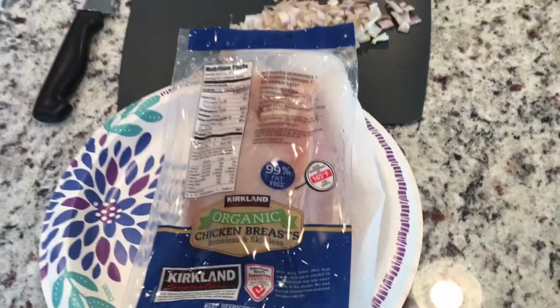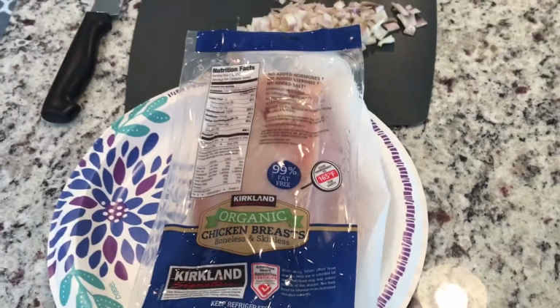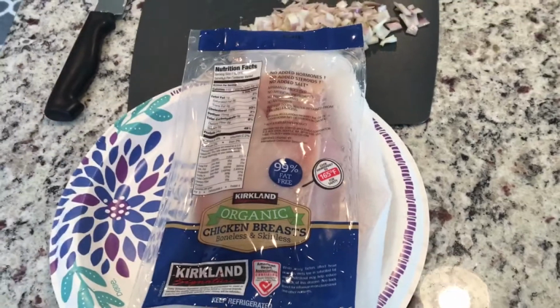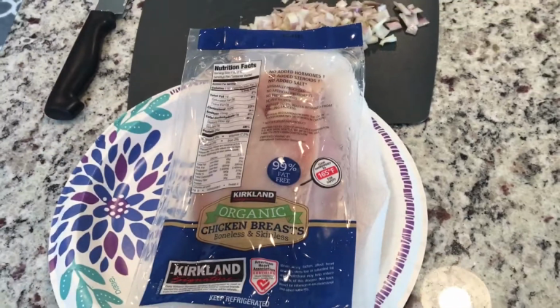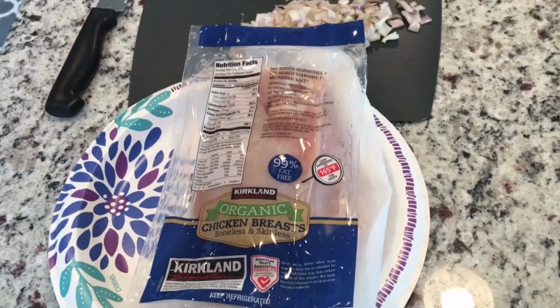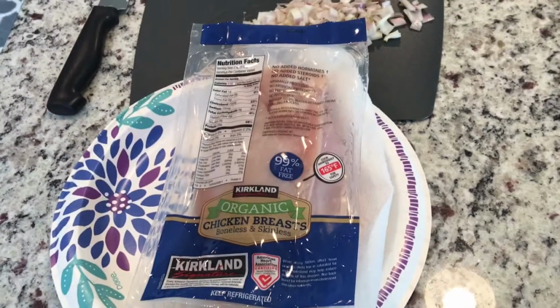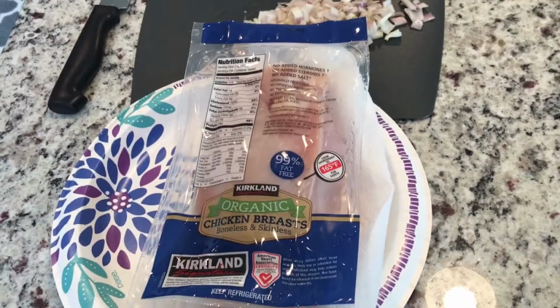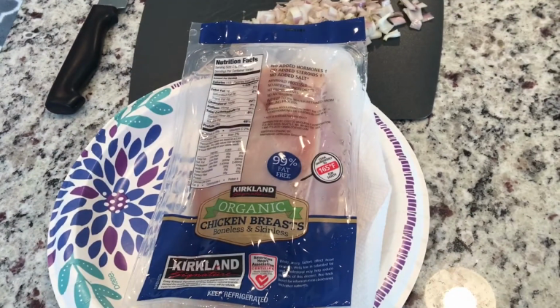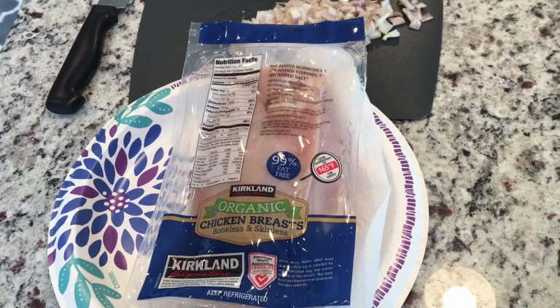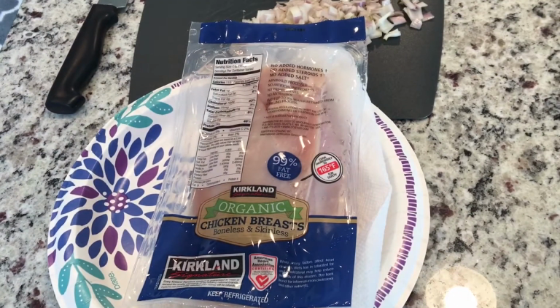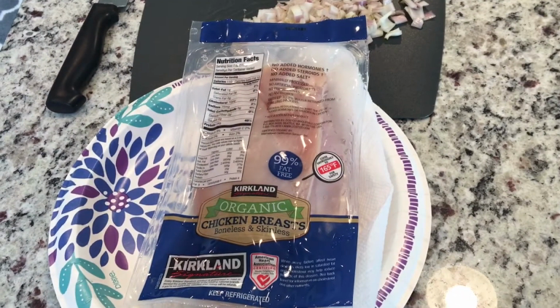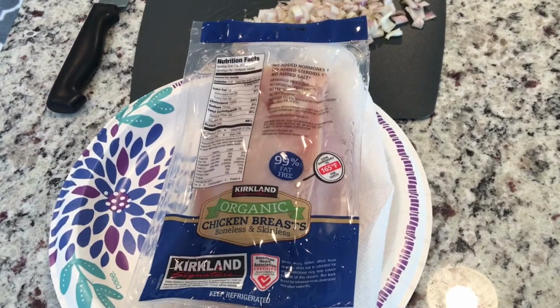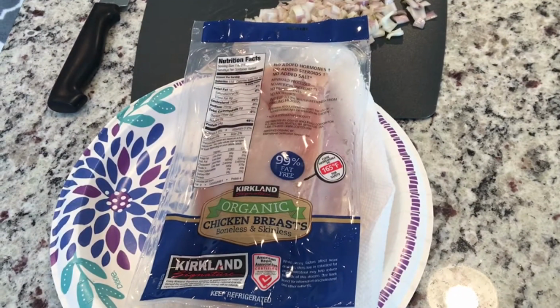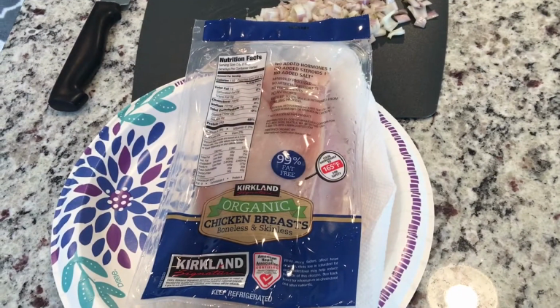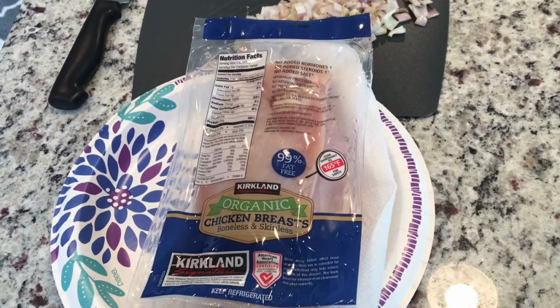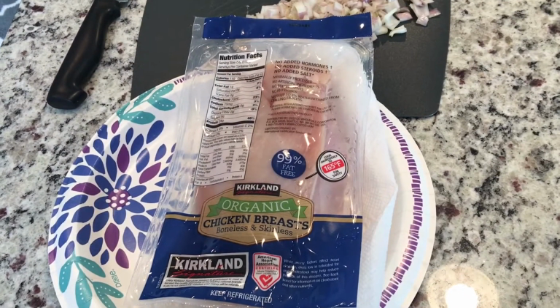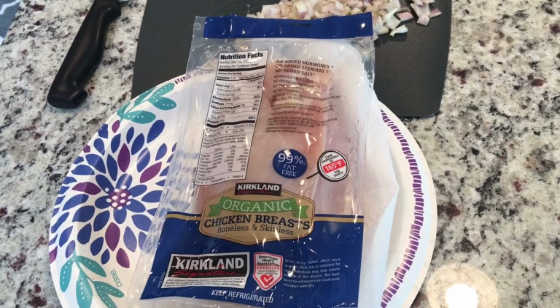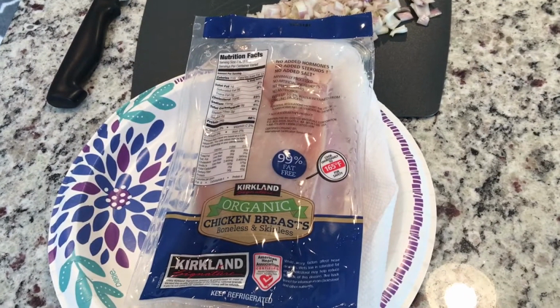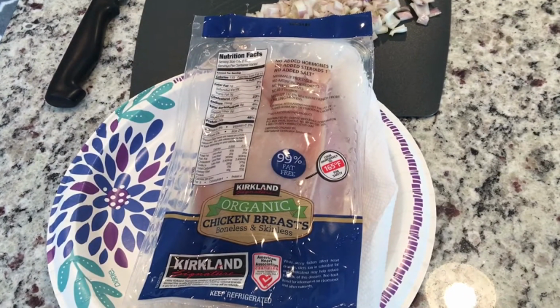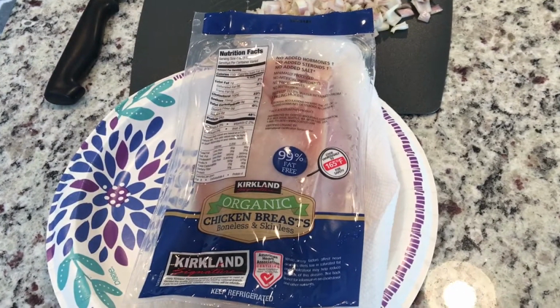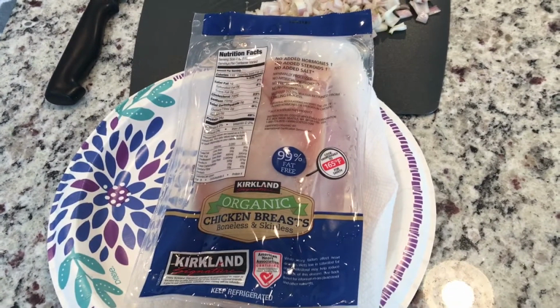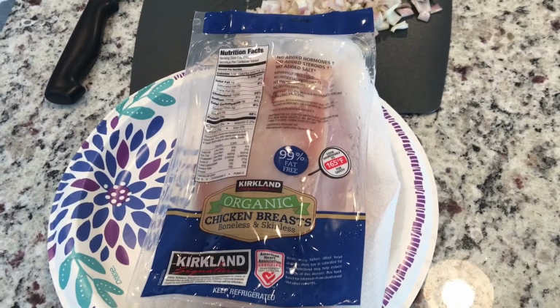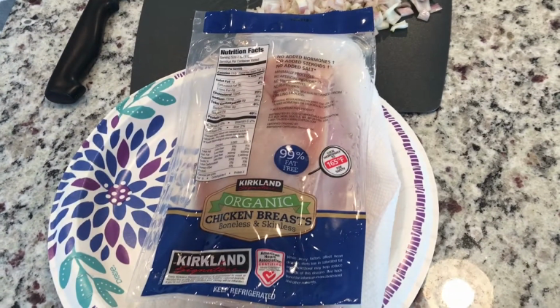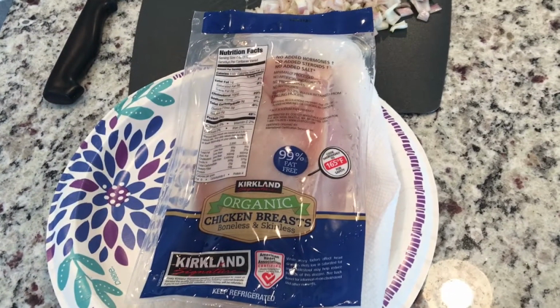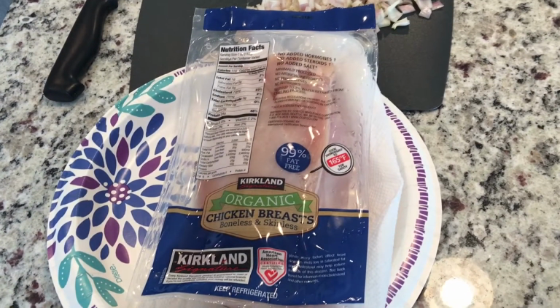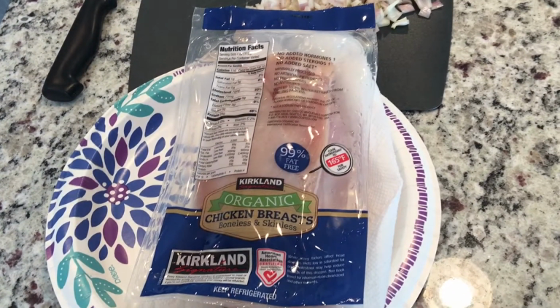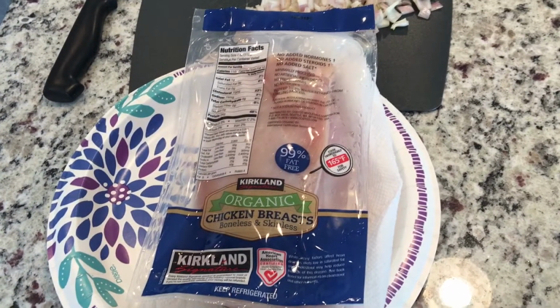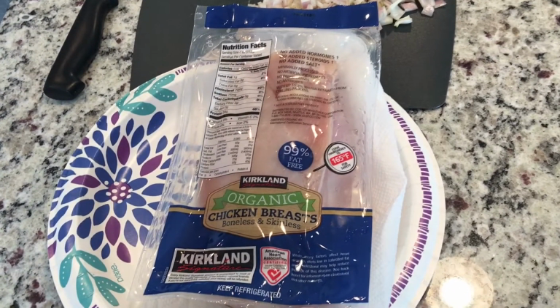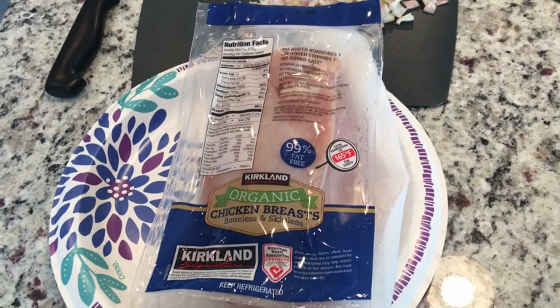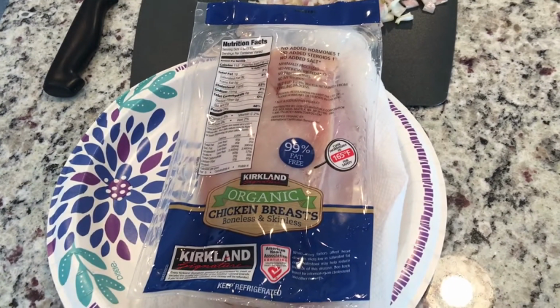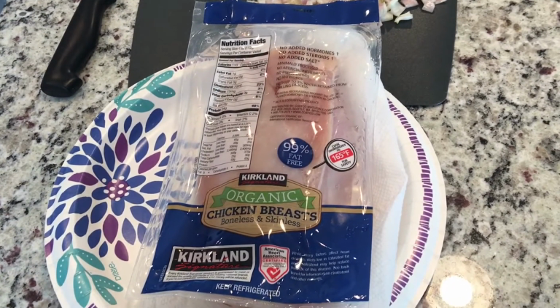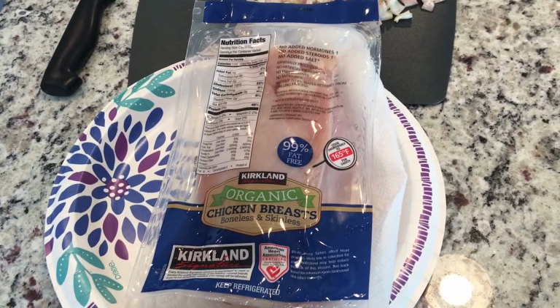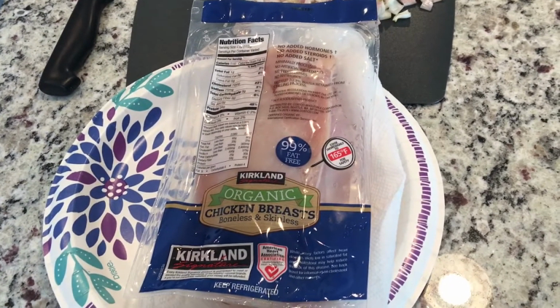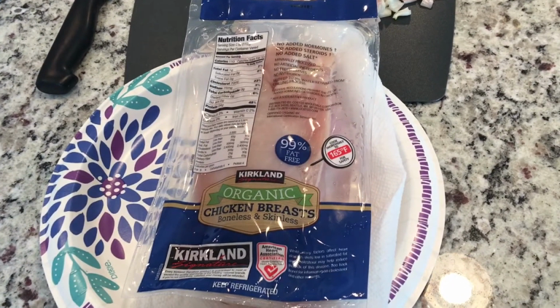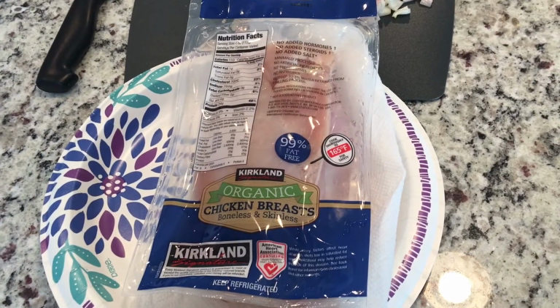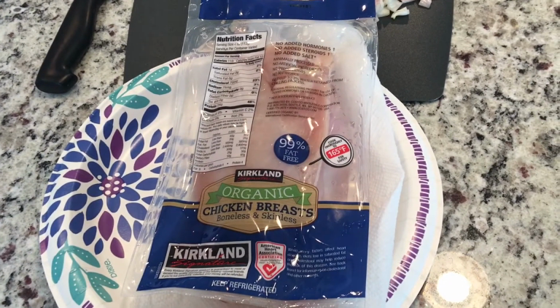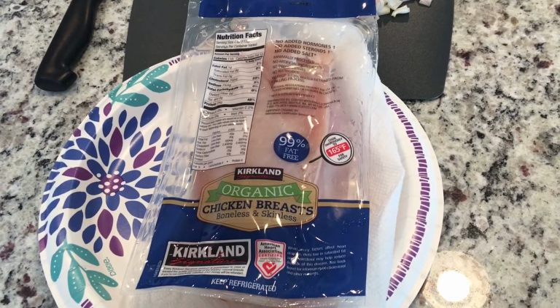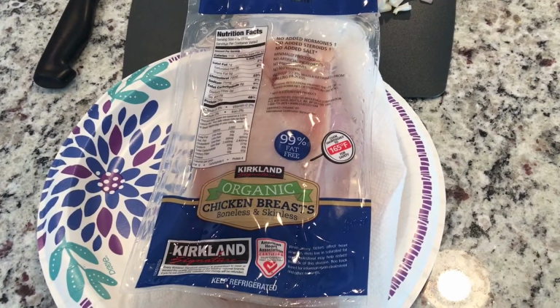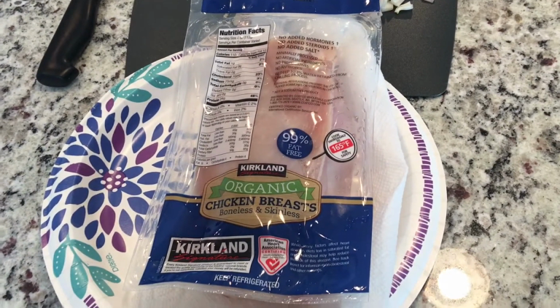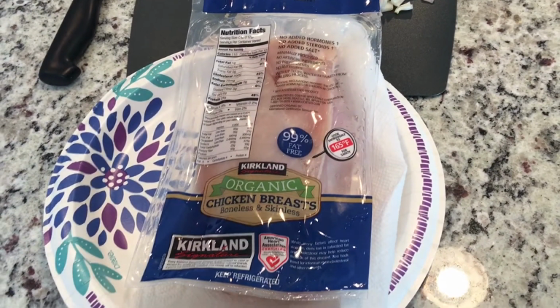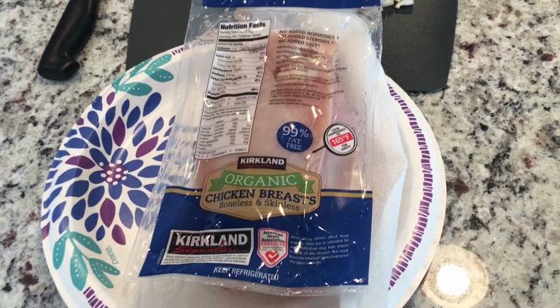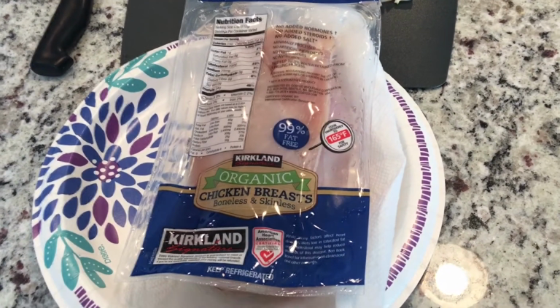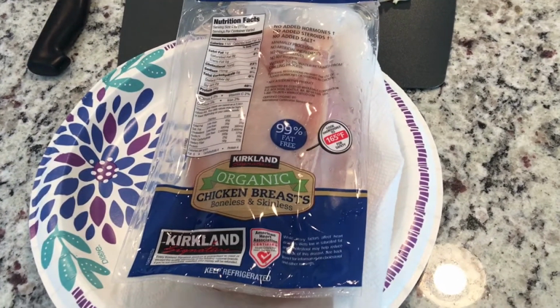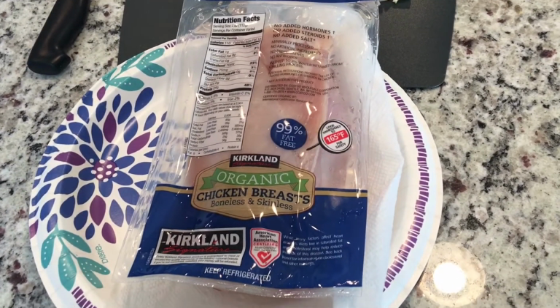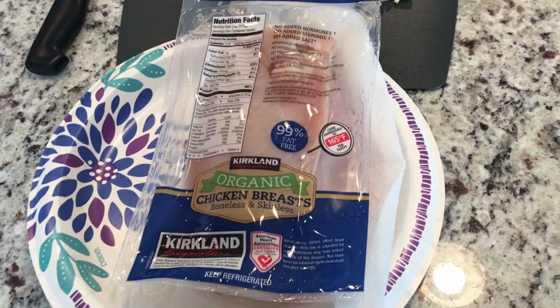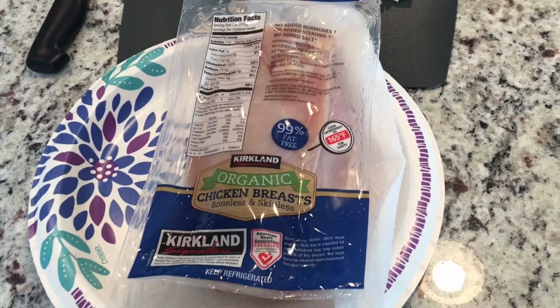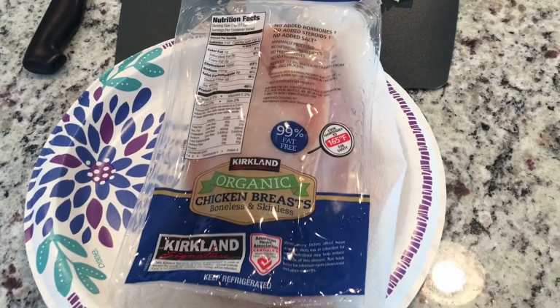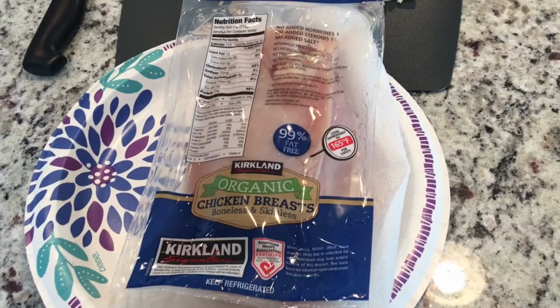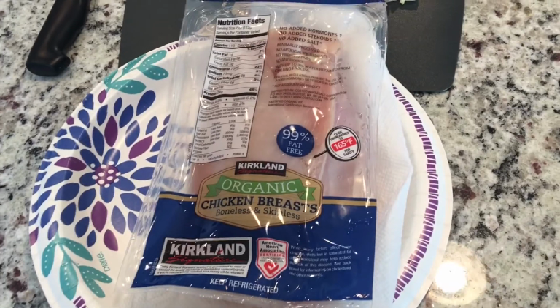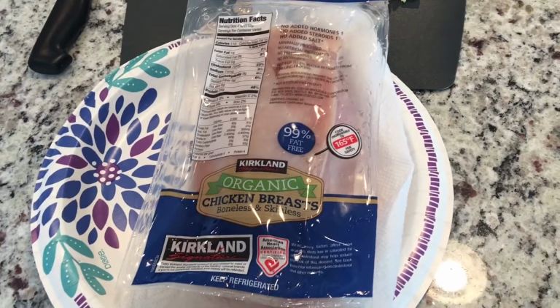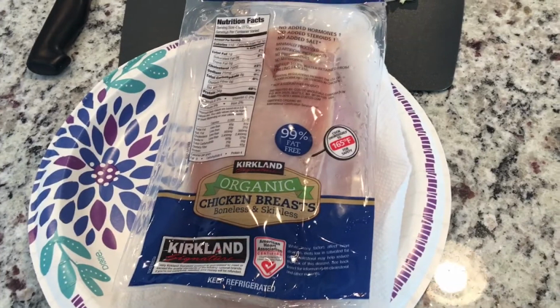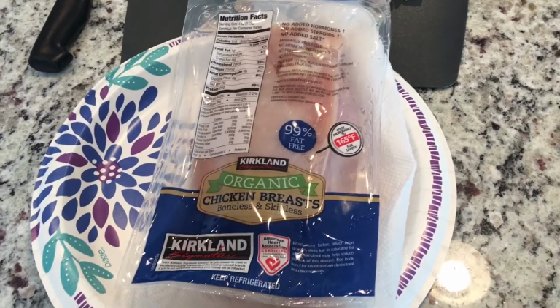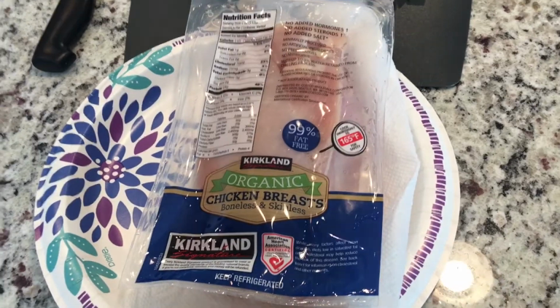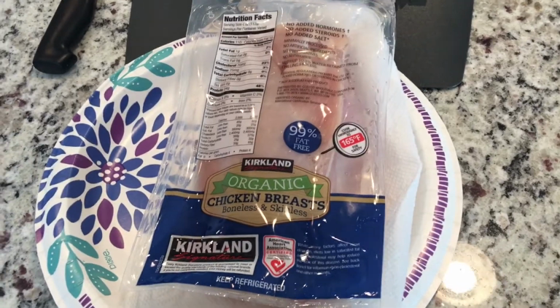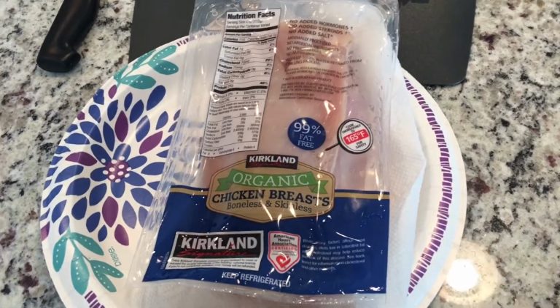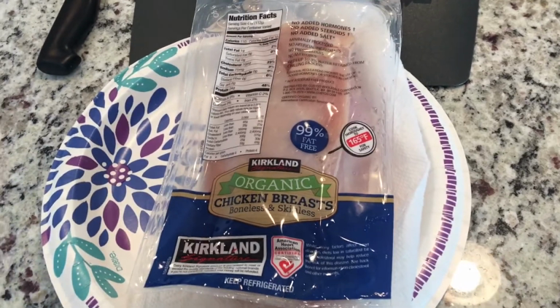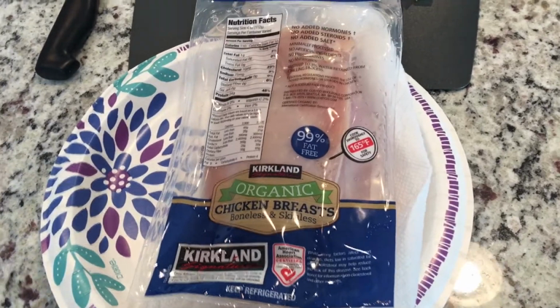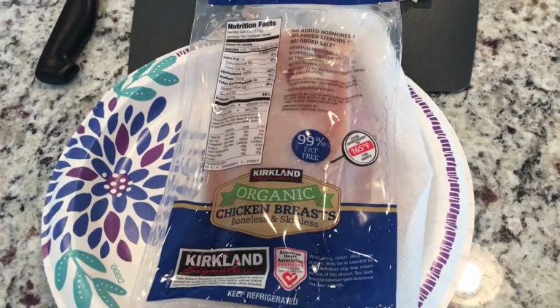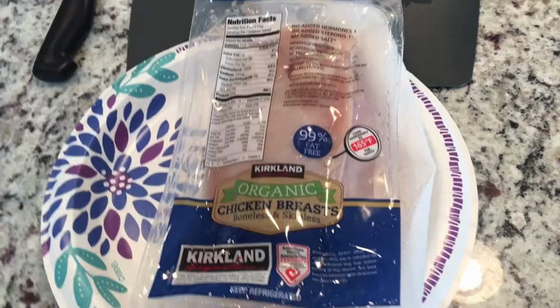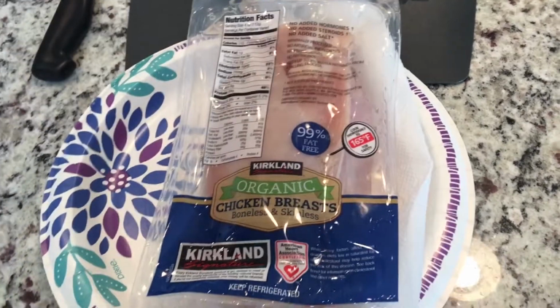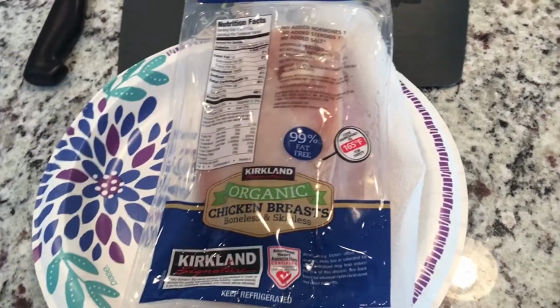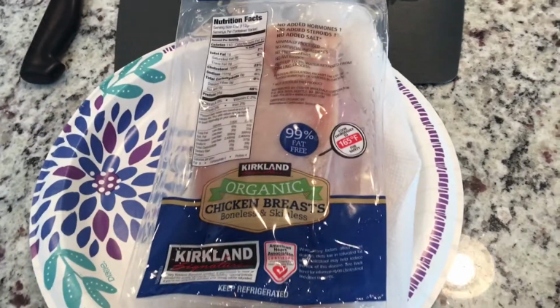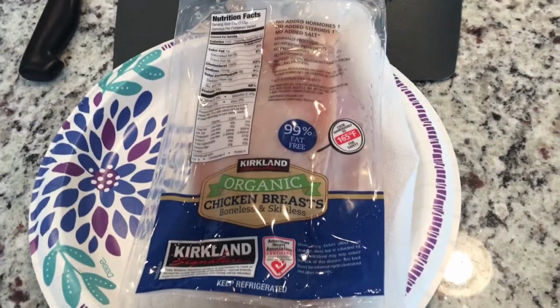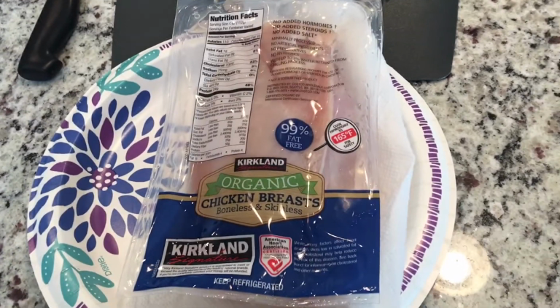Good afternoon friends, it's Debra. Welcome back to the channel. Today I'm bringing you another Cook With Me.